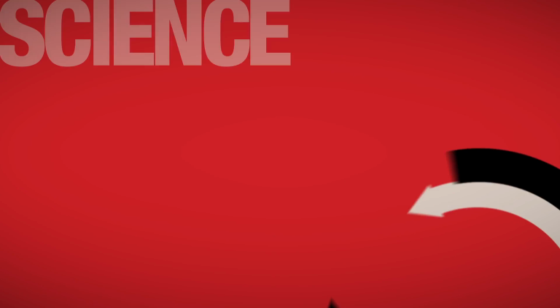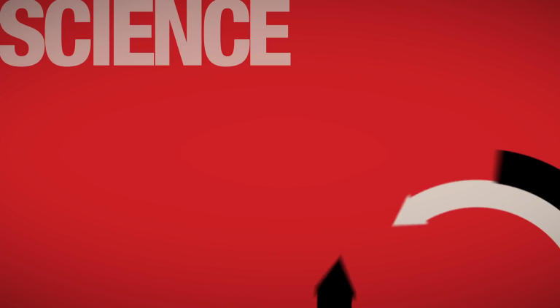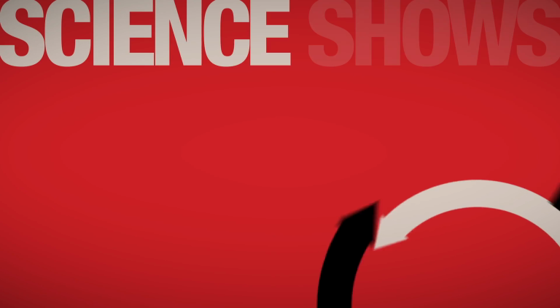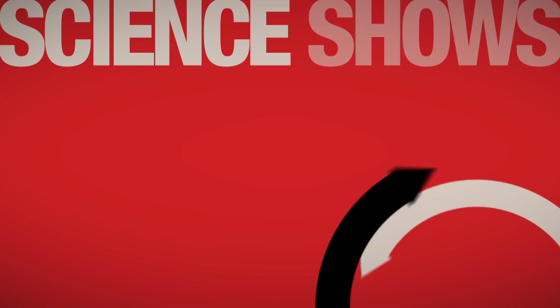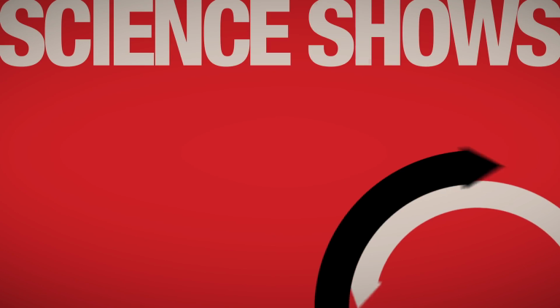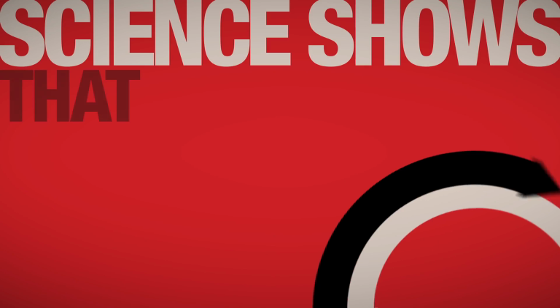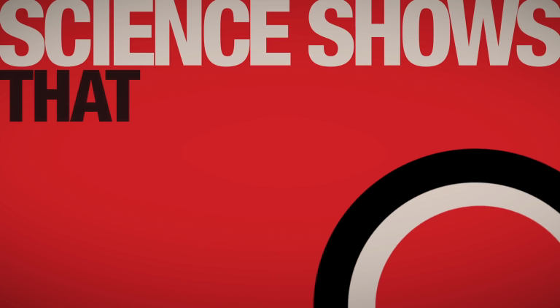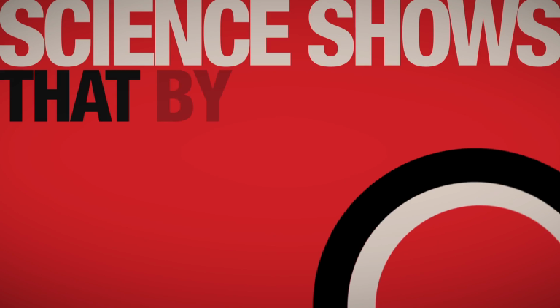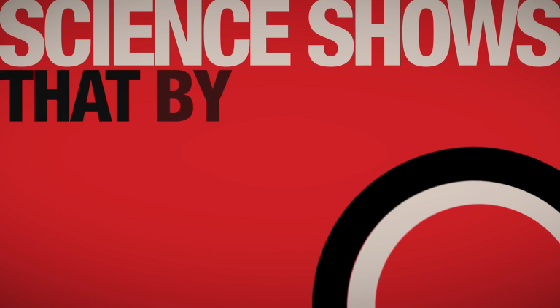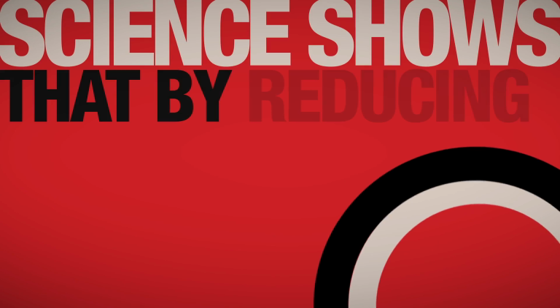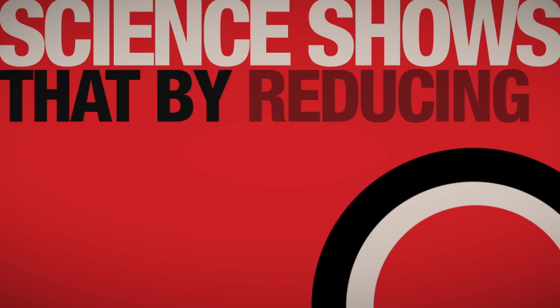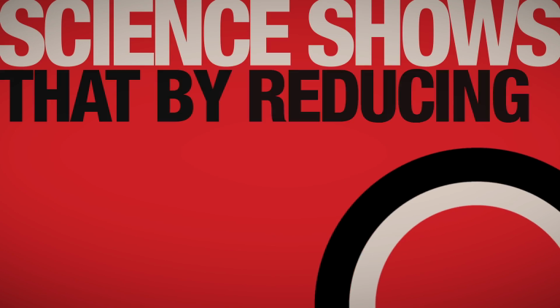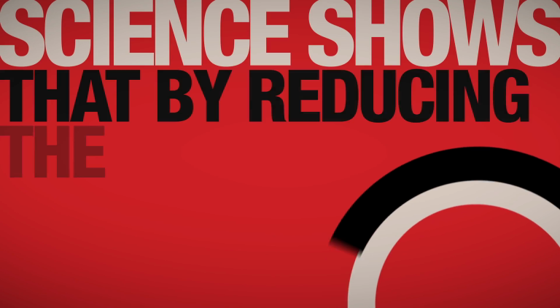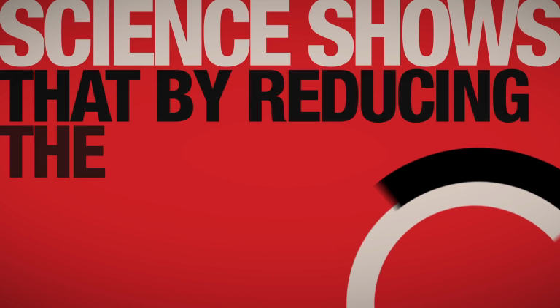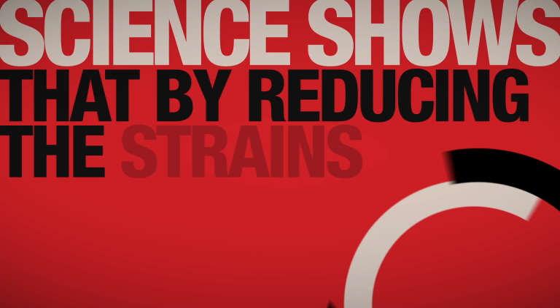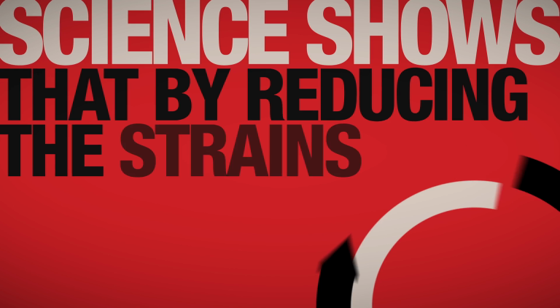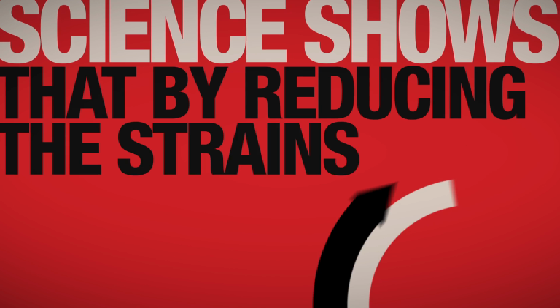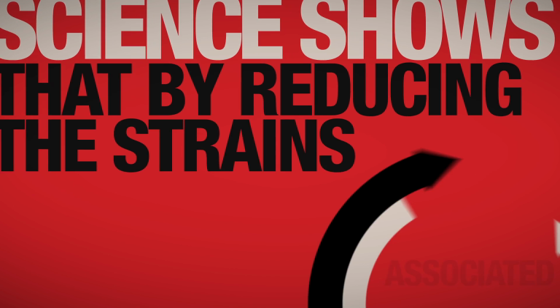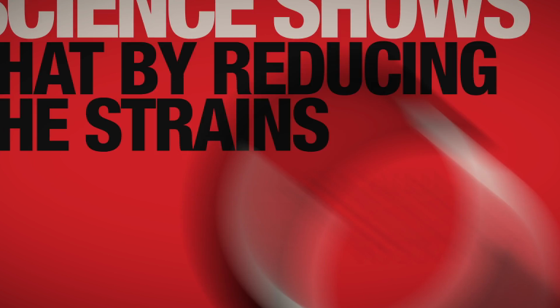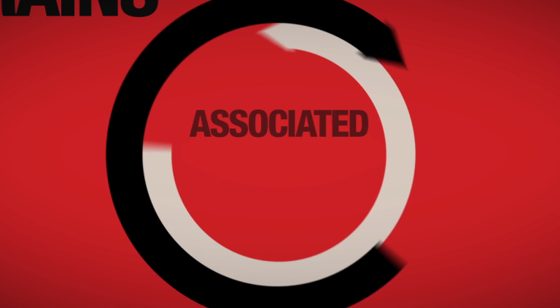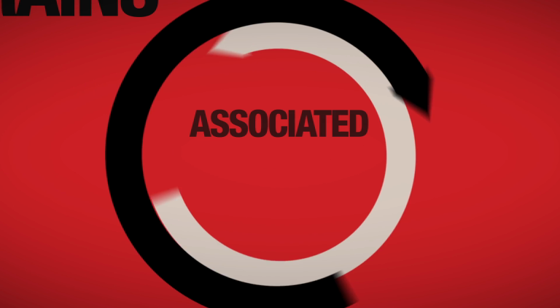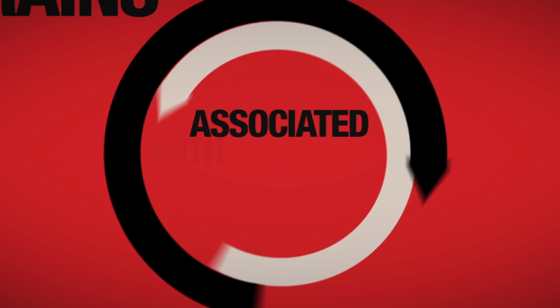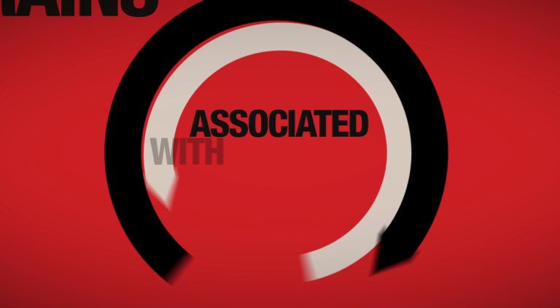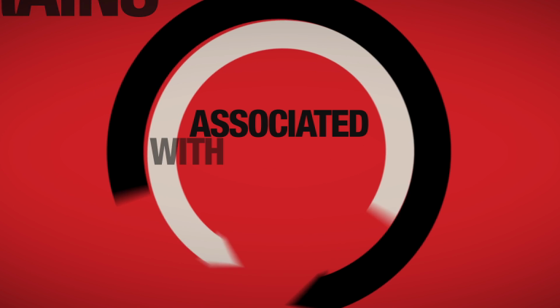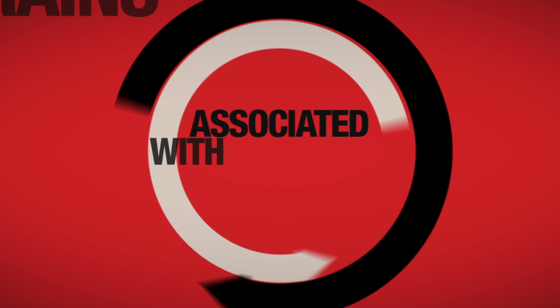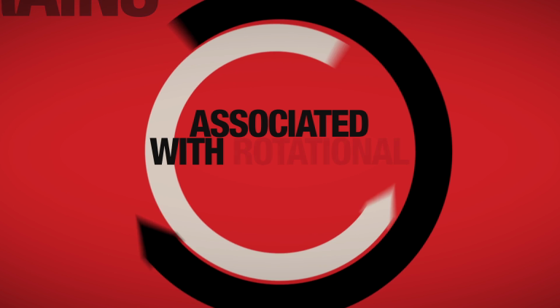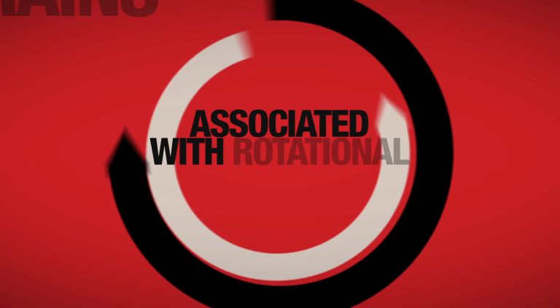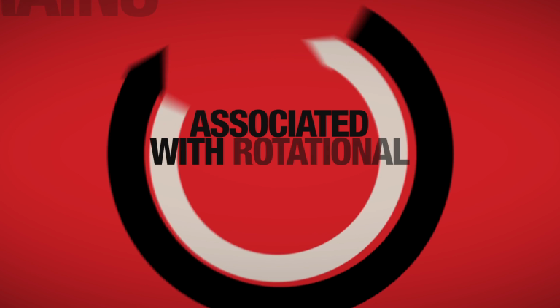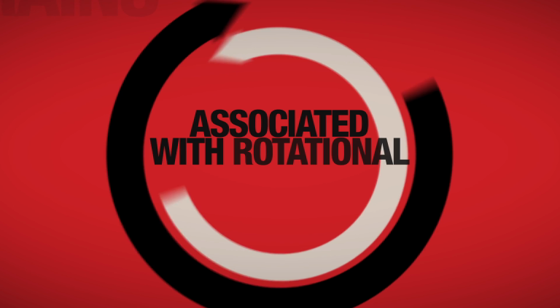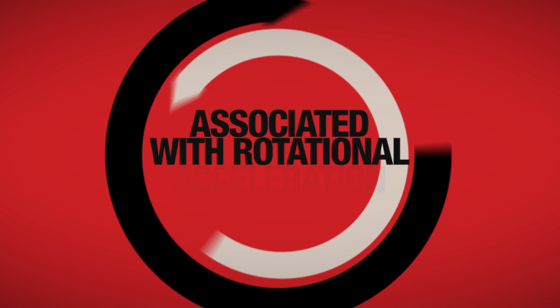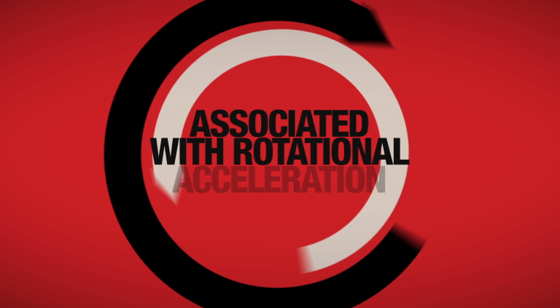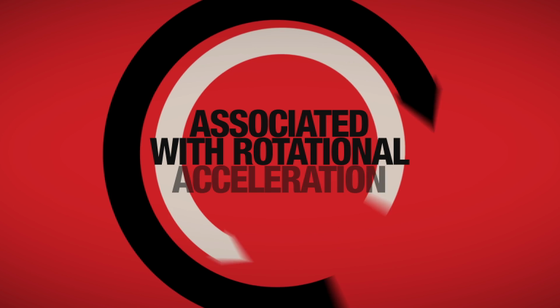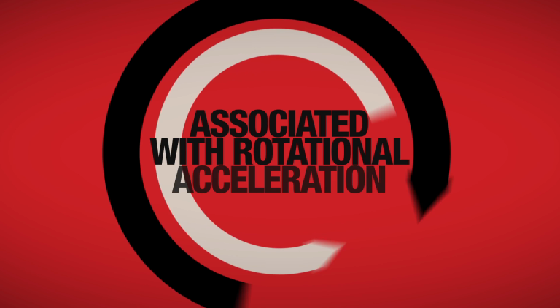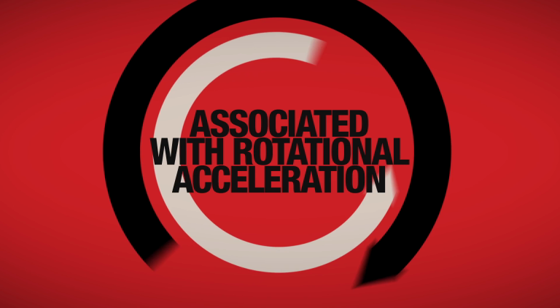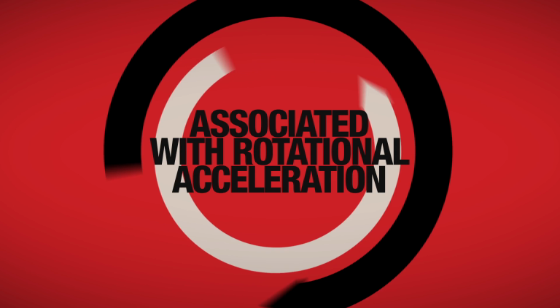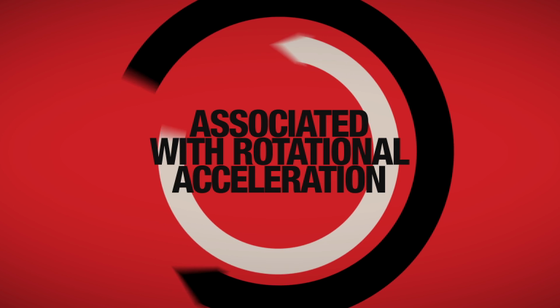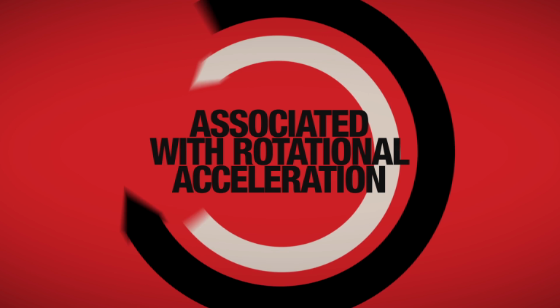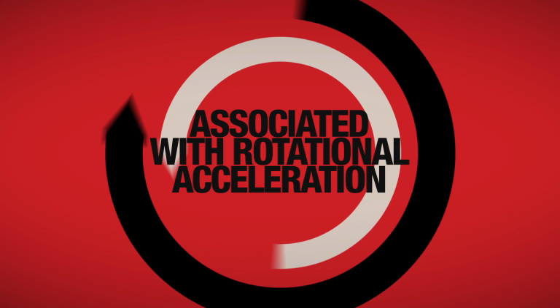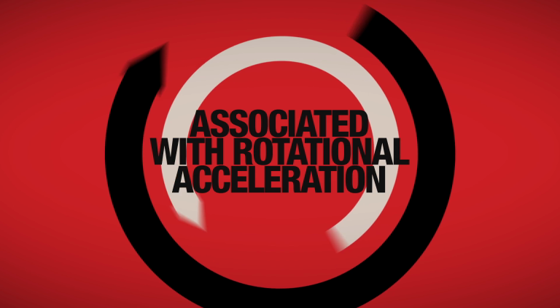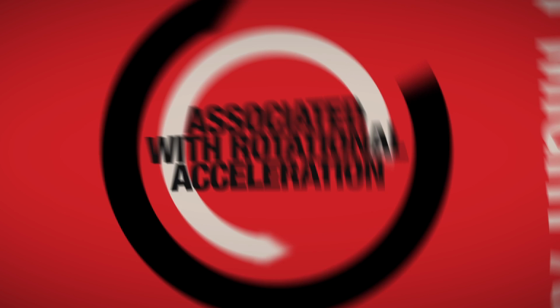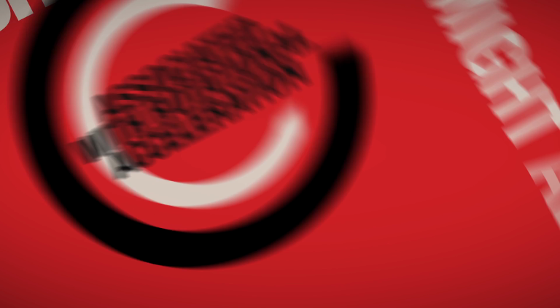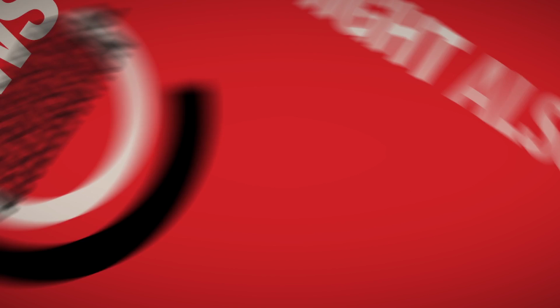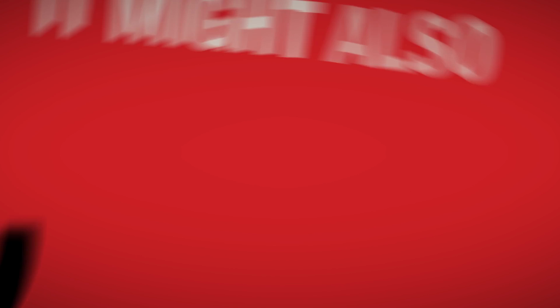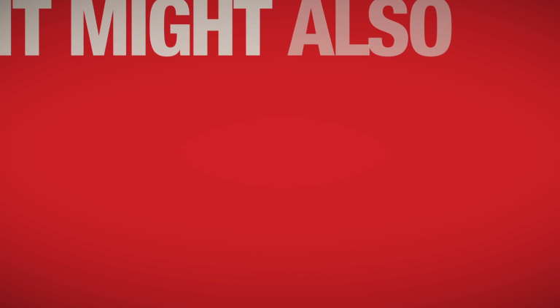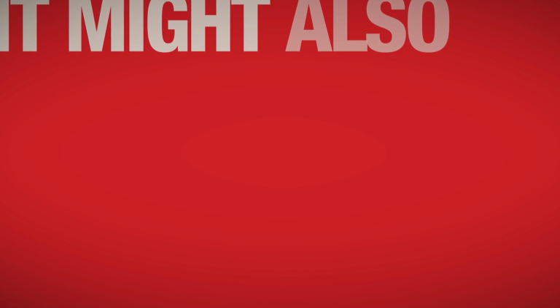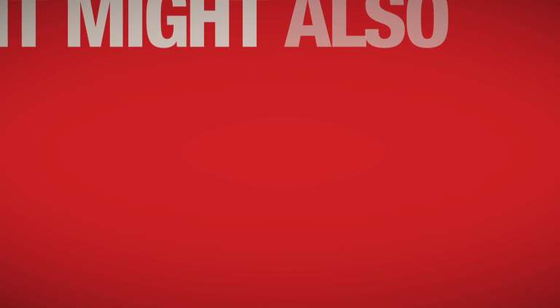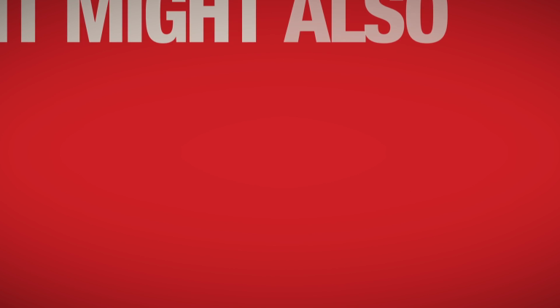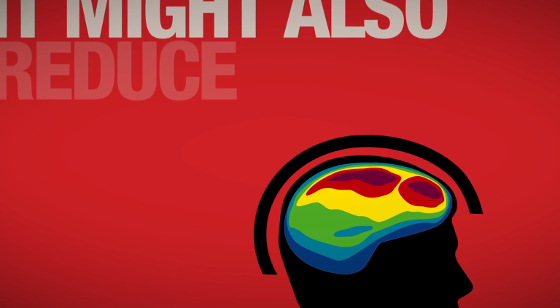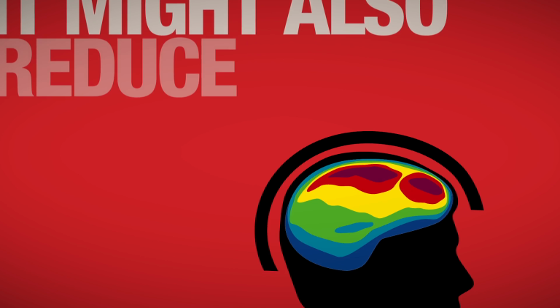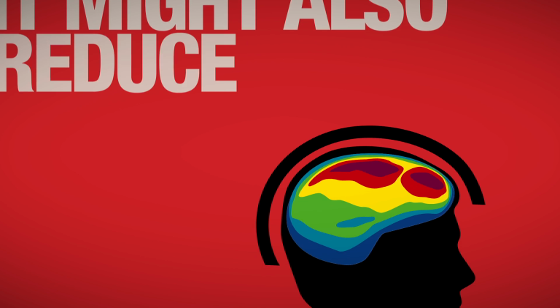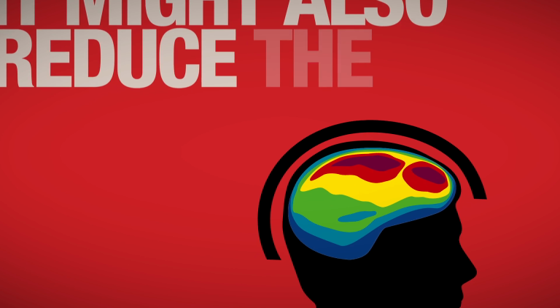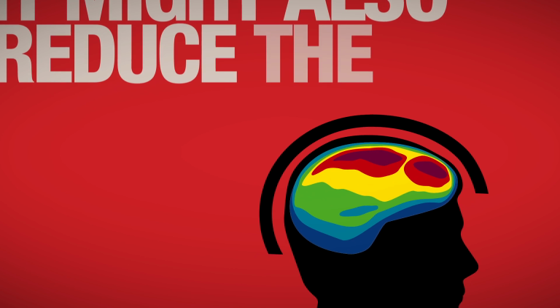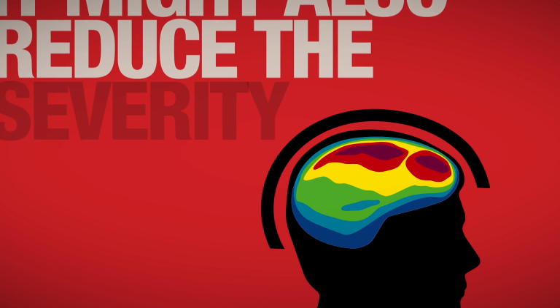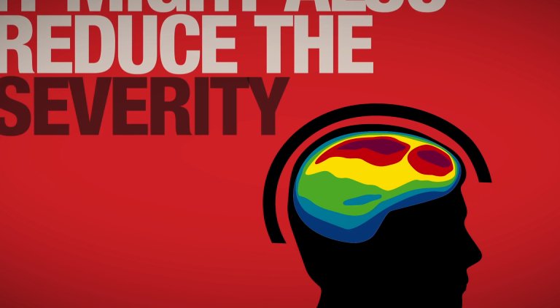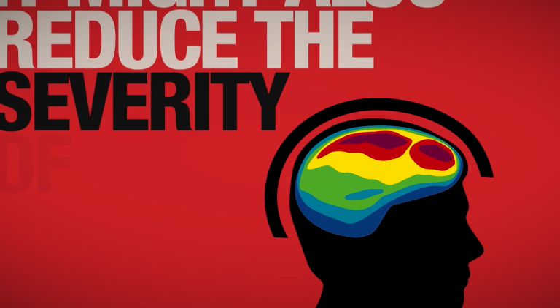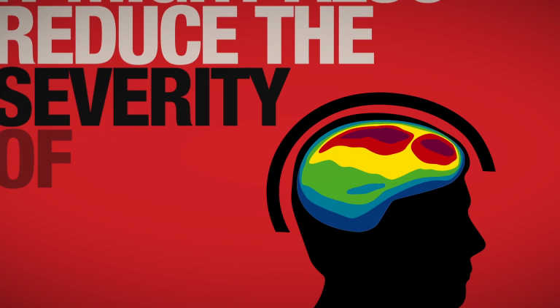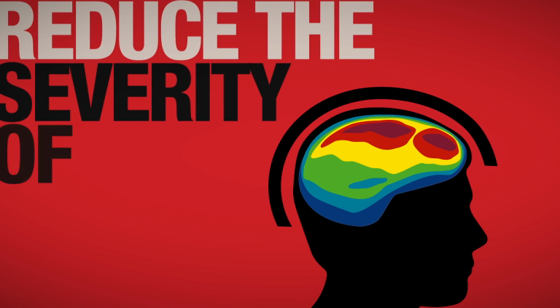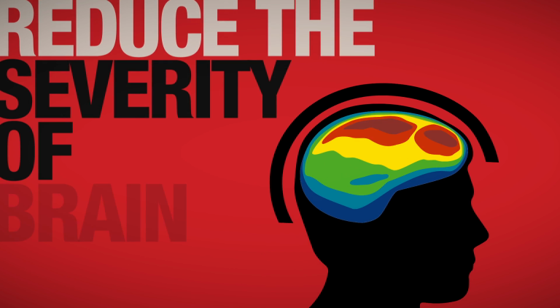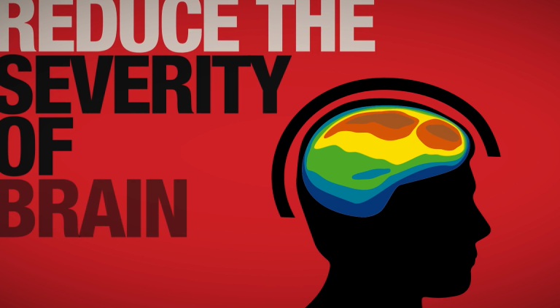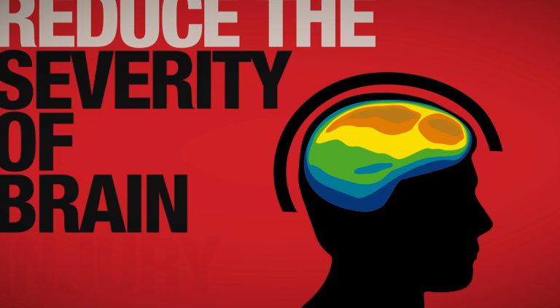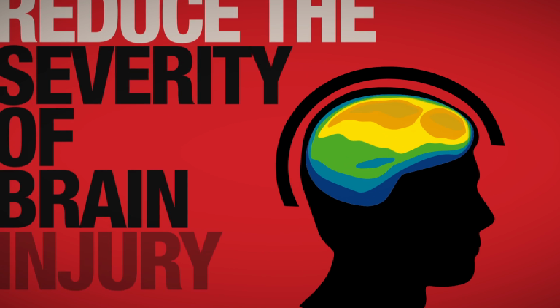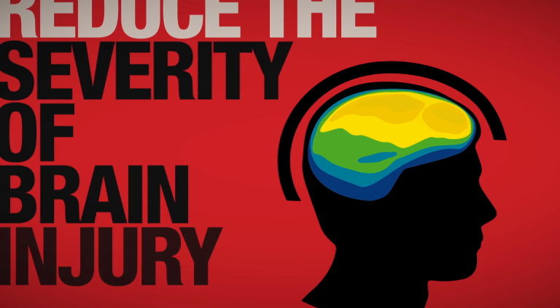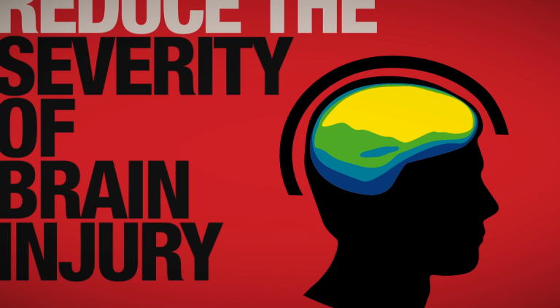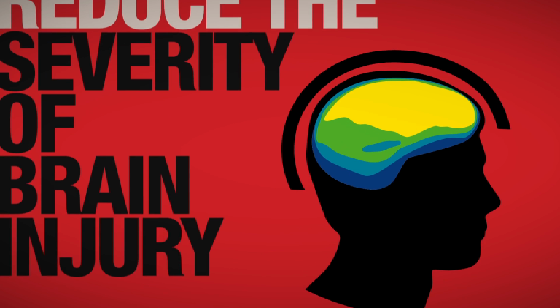Science shows that by reducing the strains associated with rotational acceleration, it might also reduce the severity of brain injury.